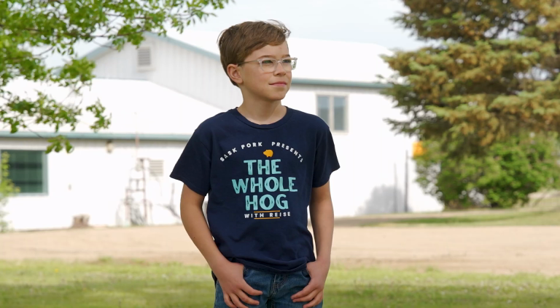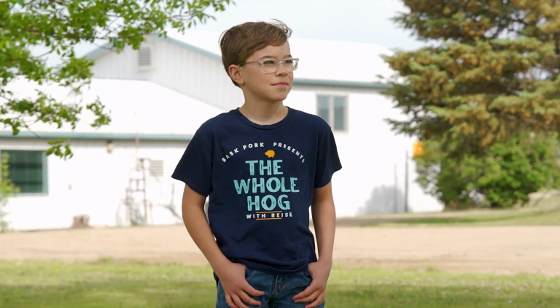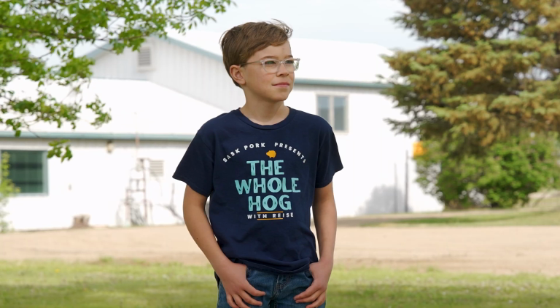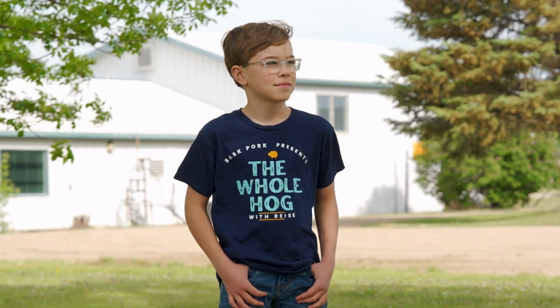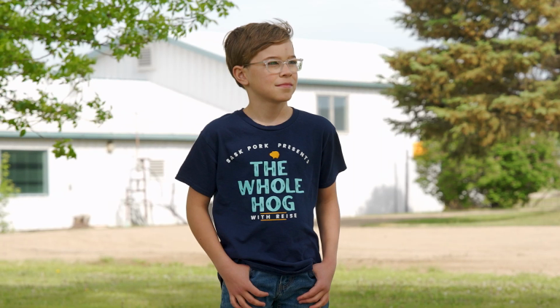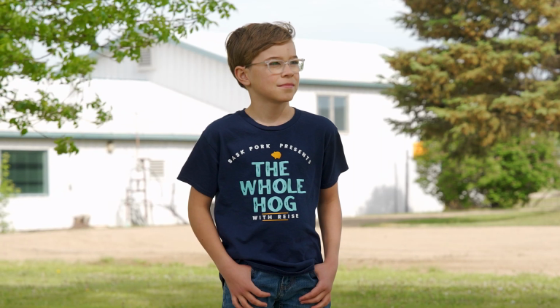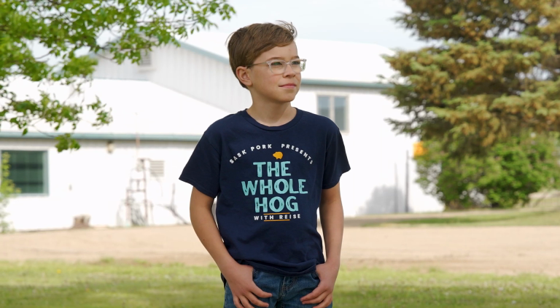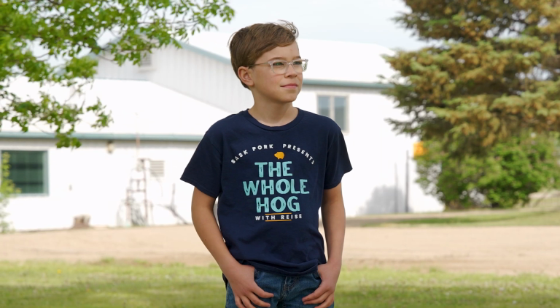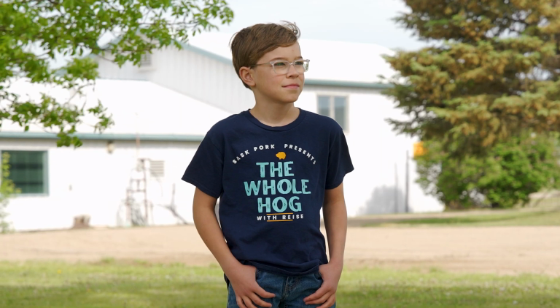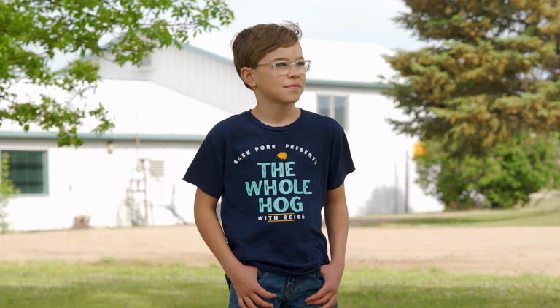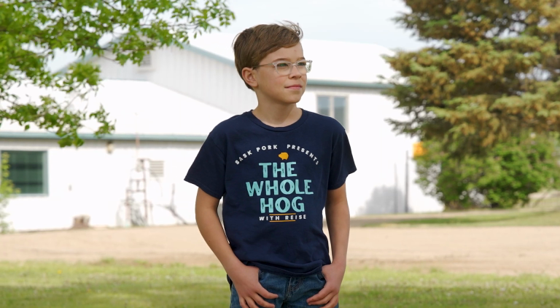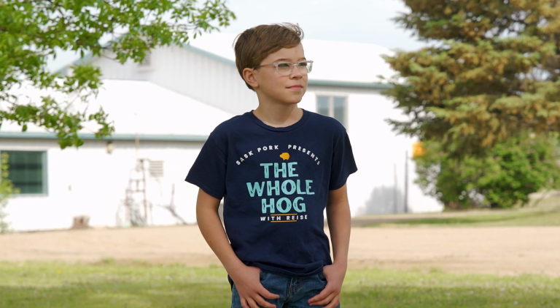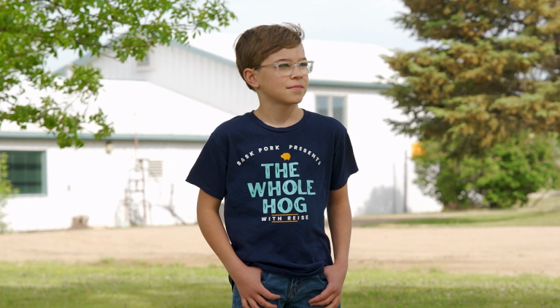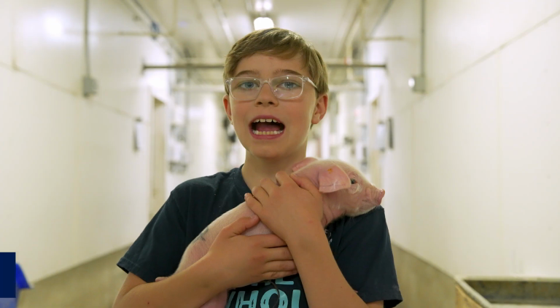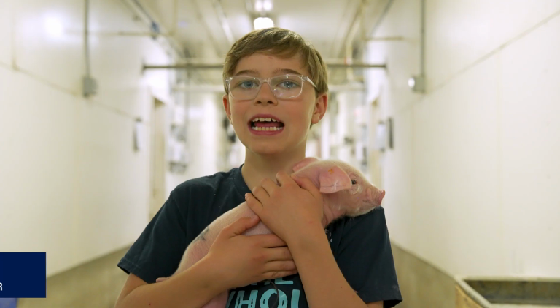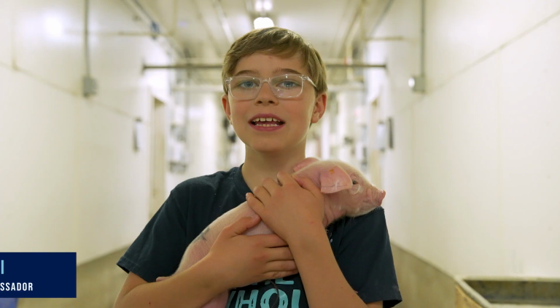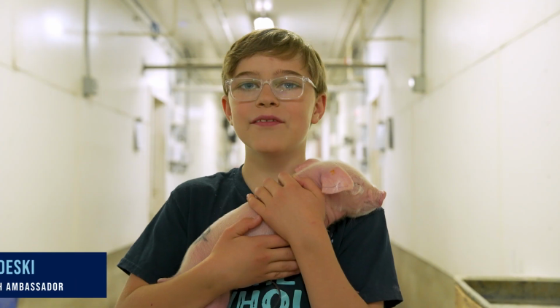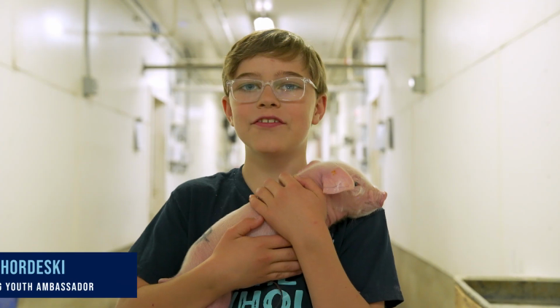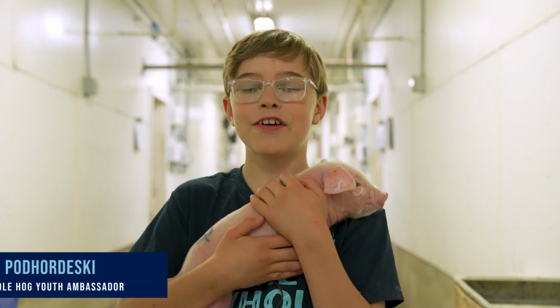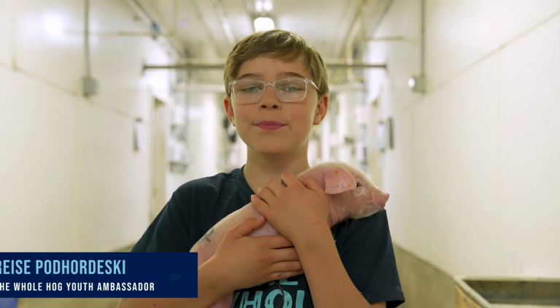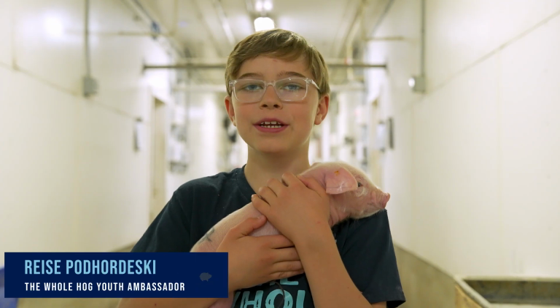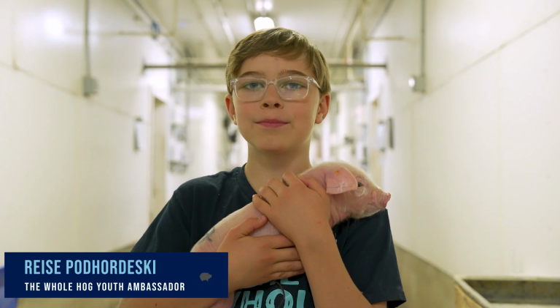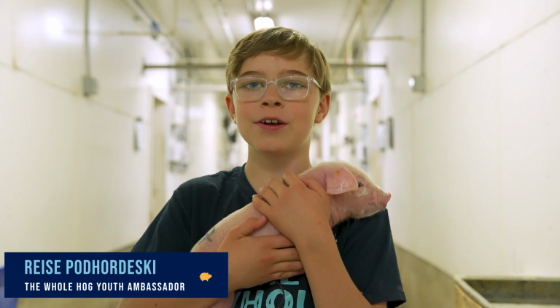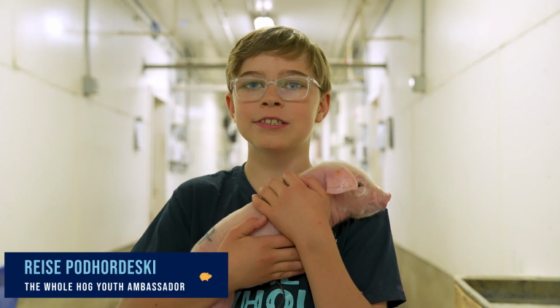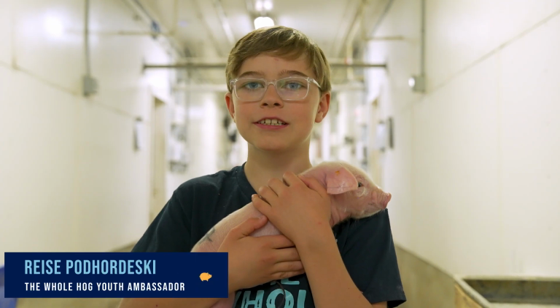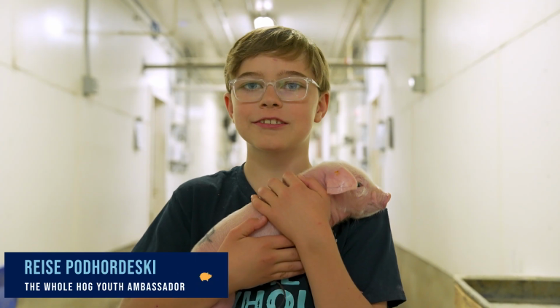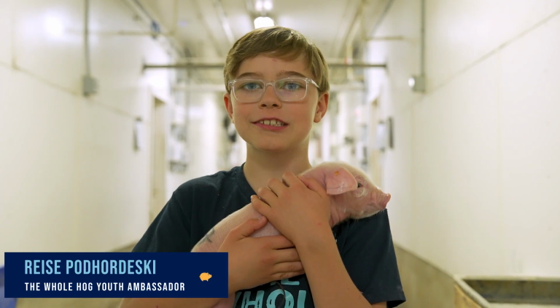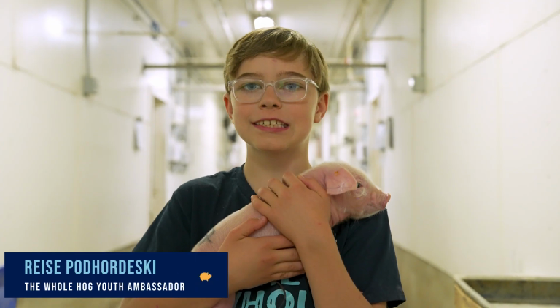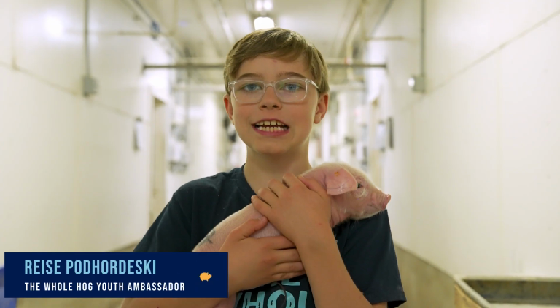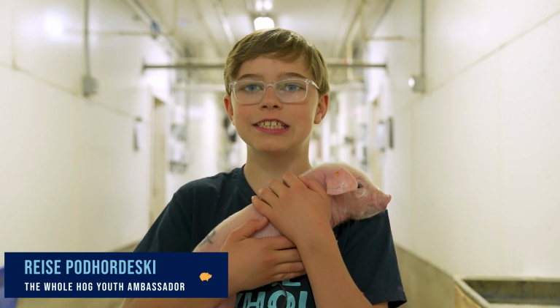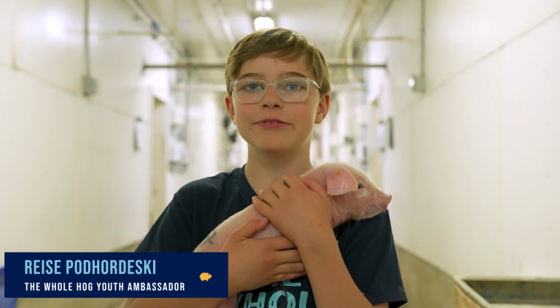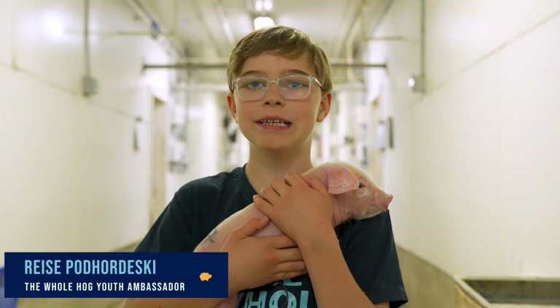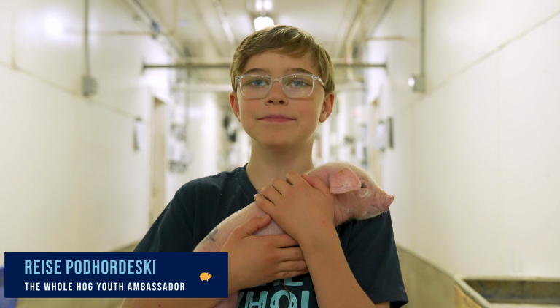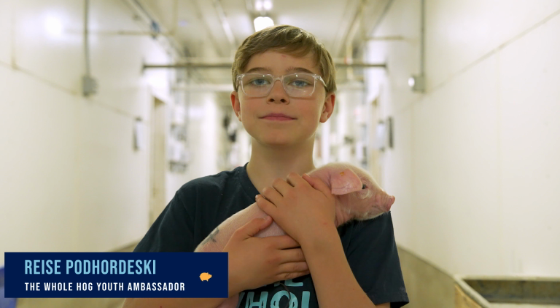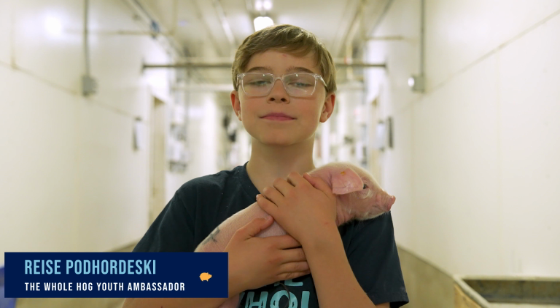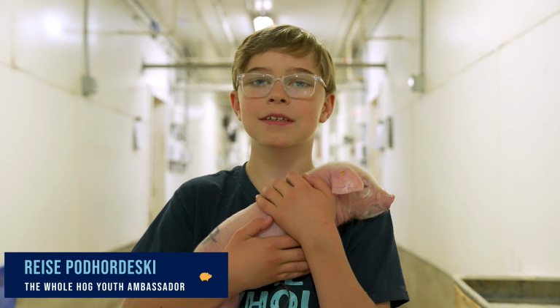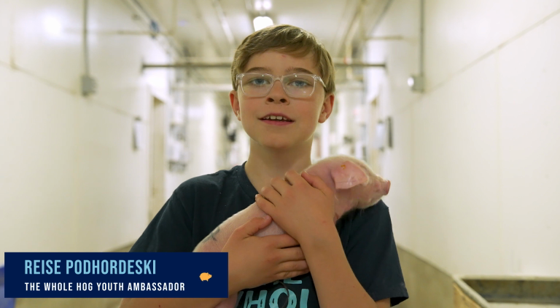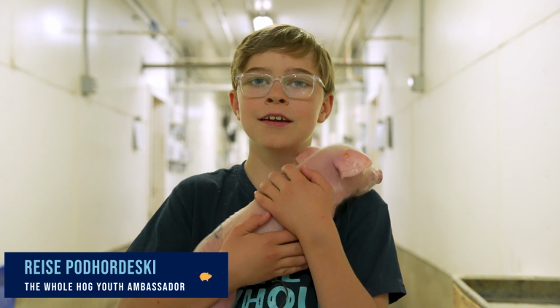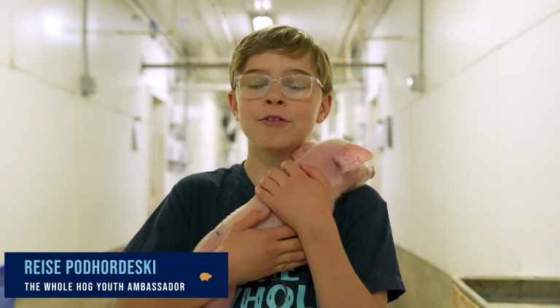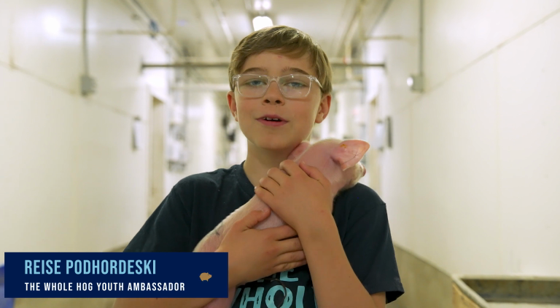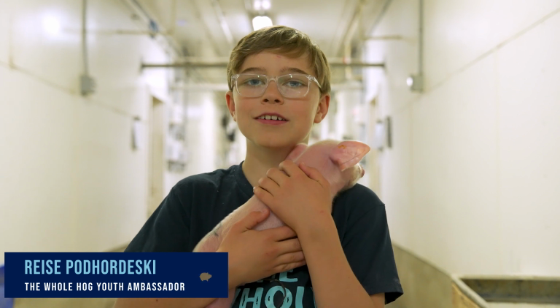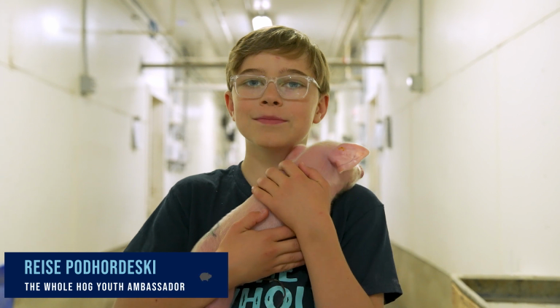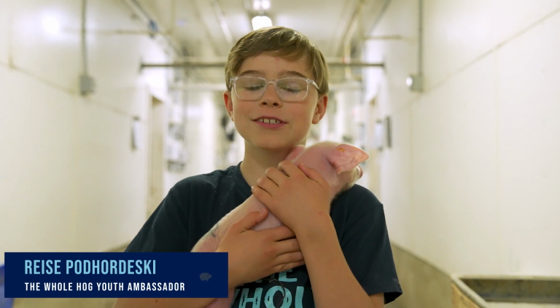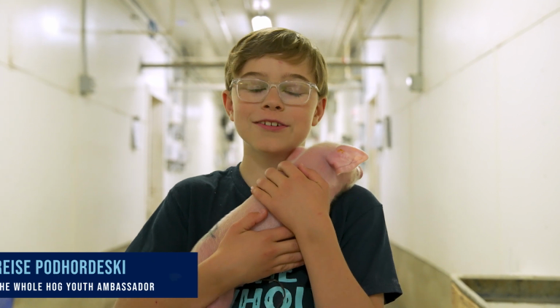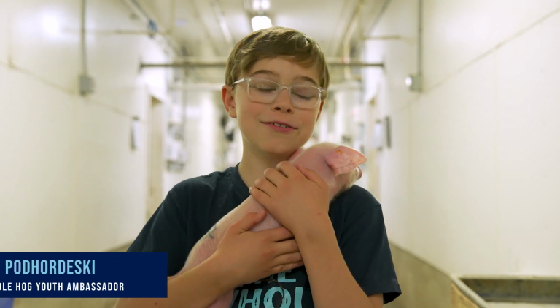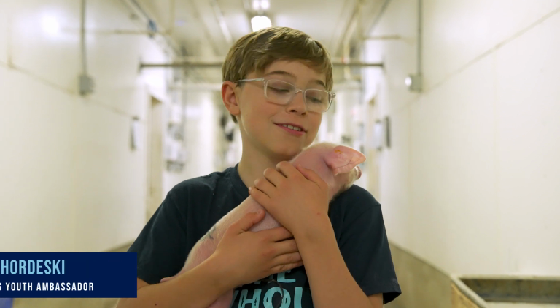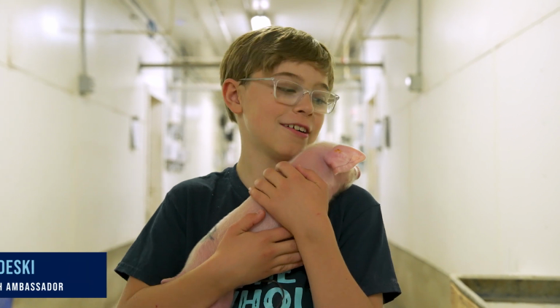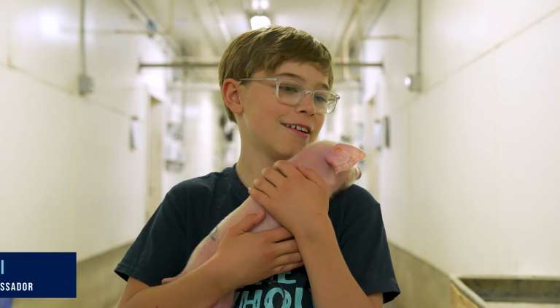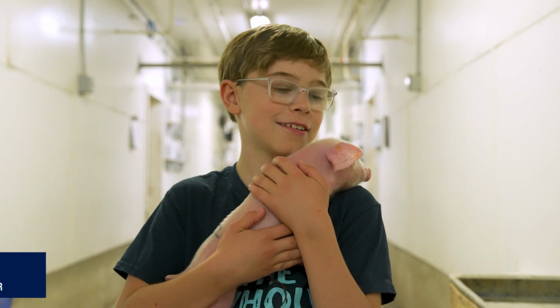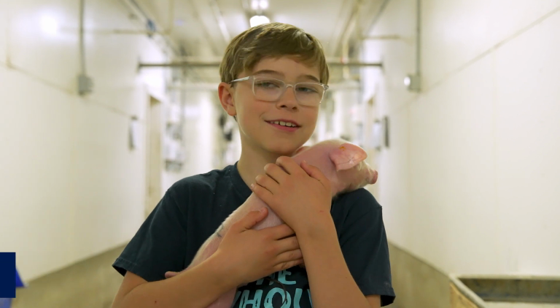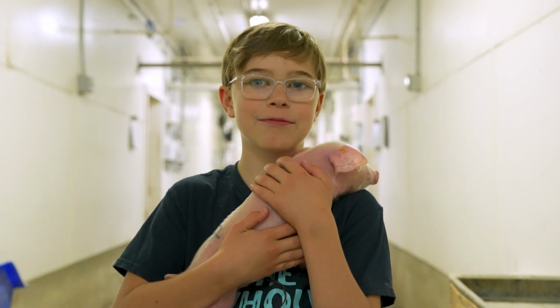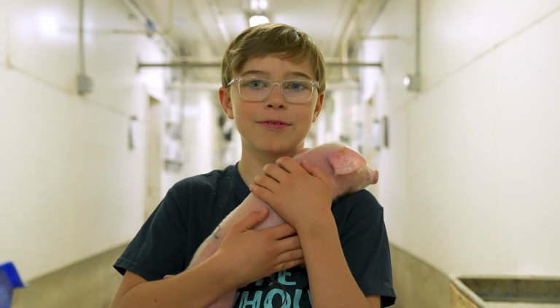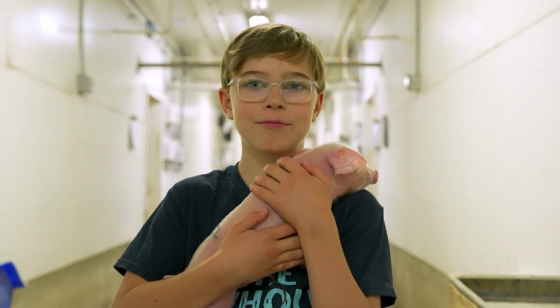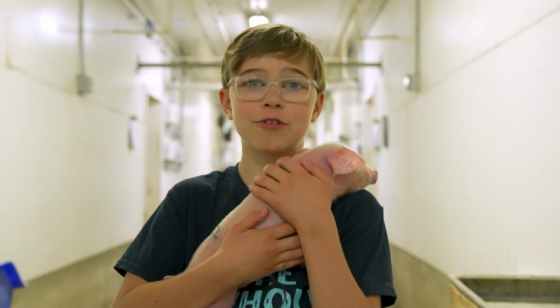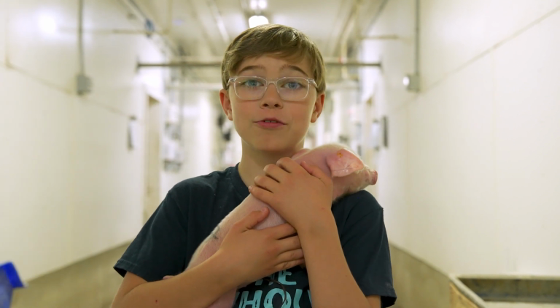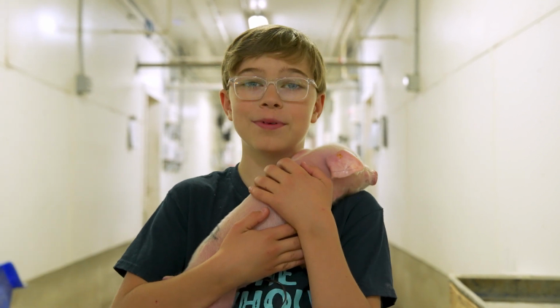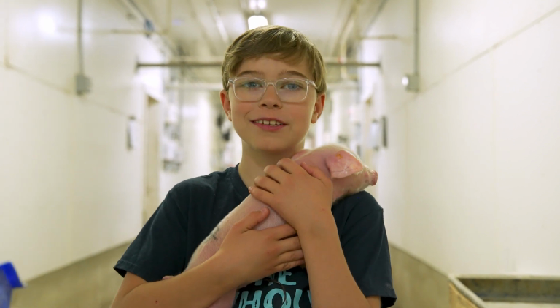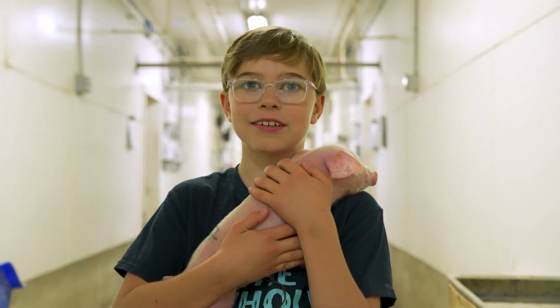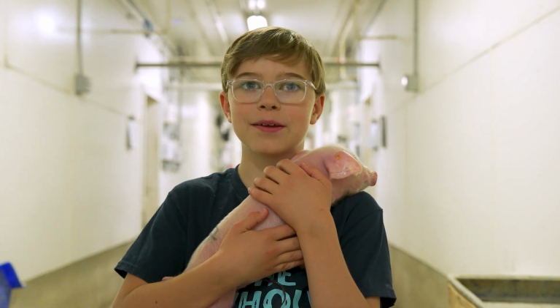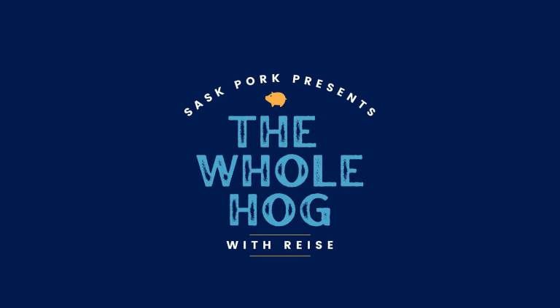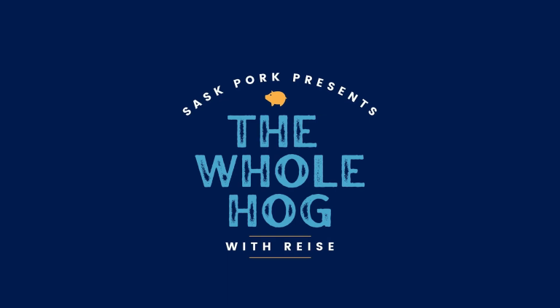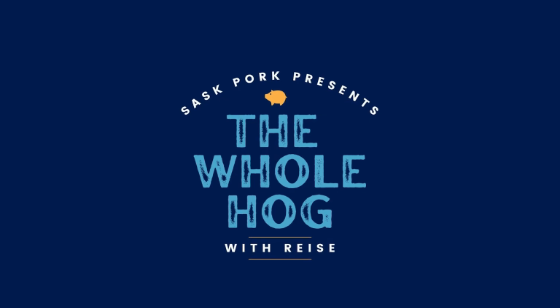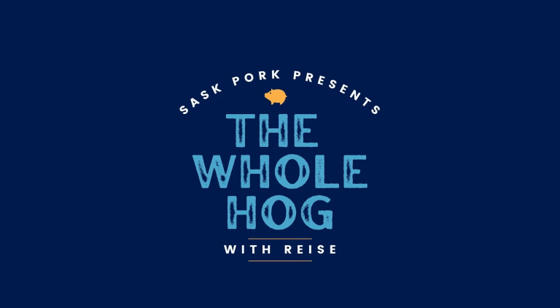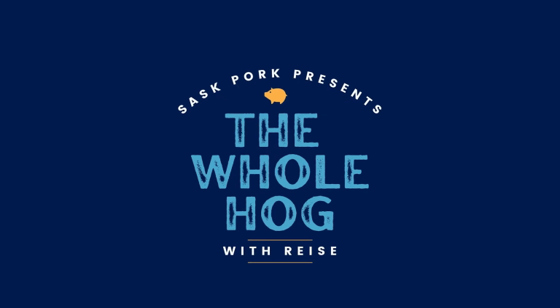Hi, I'm Reece. I live on a farm near Marston, Saskatchewan. Welcome to the Home Hog, where we'll be learning about pigs.